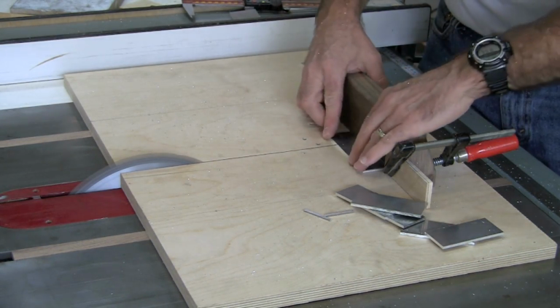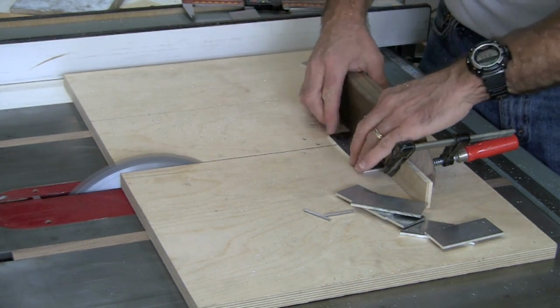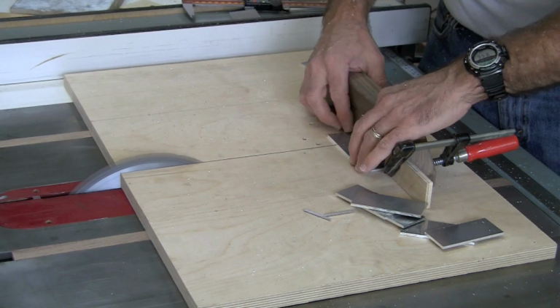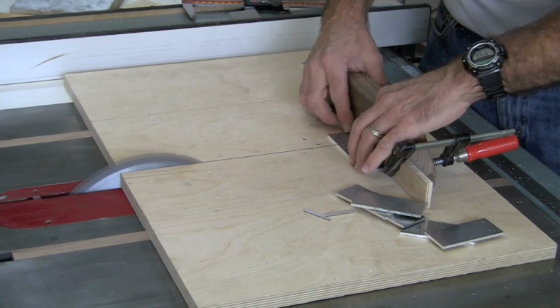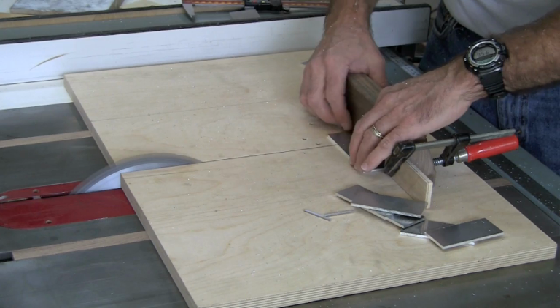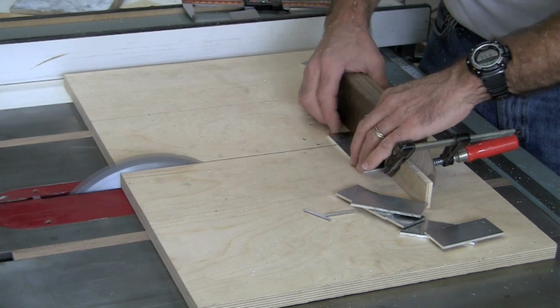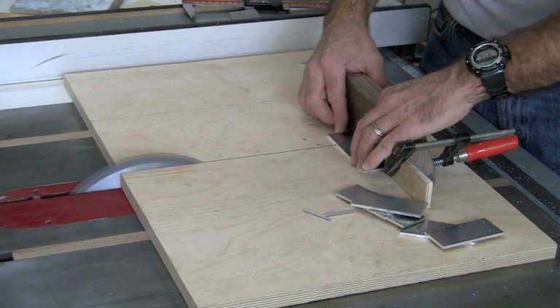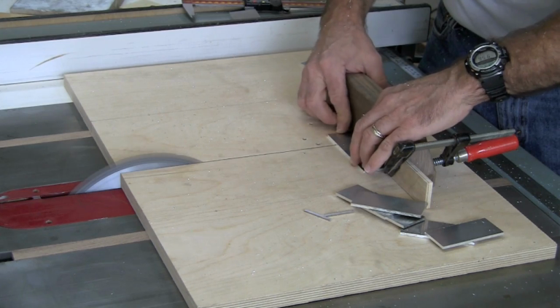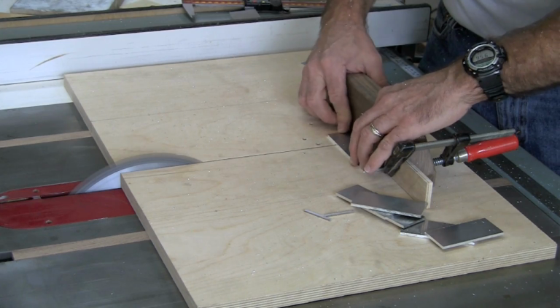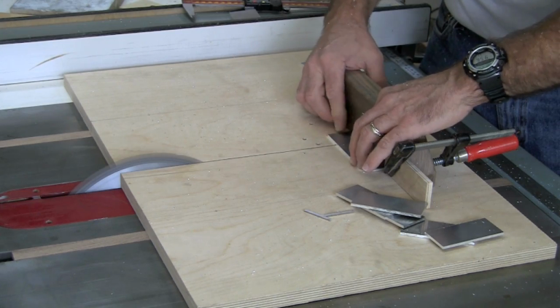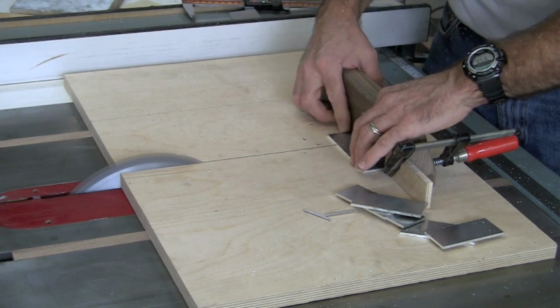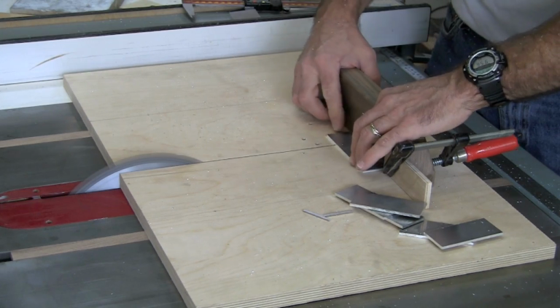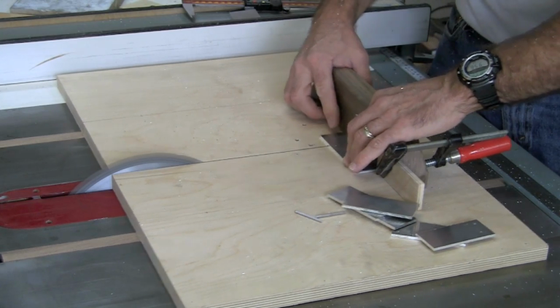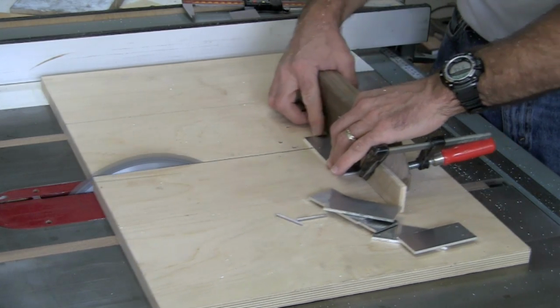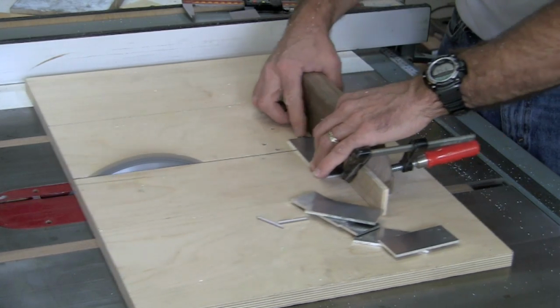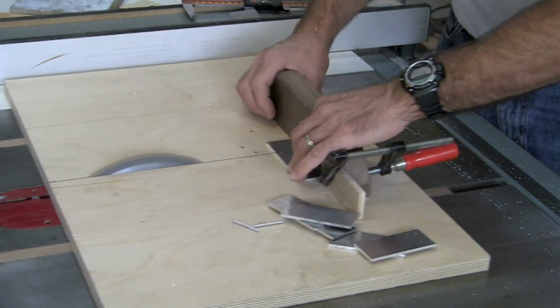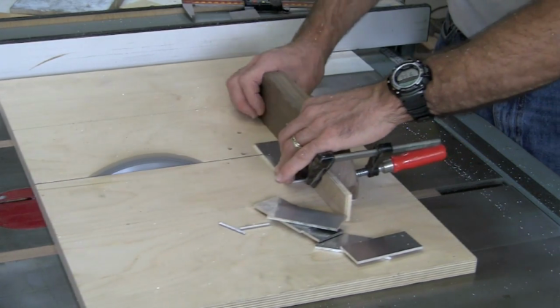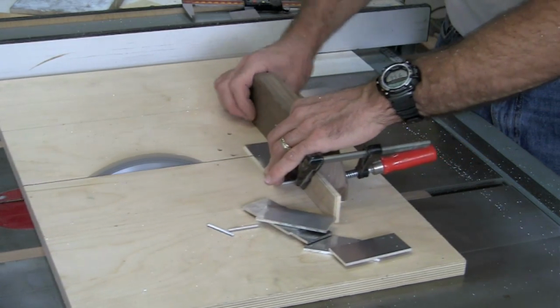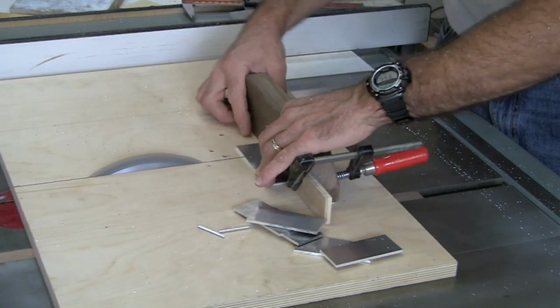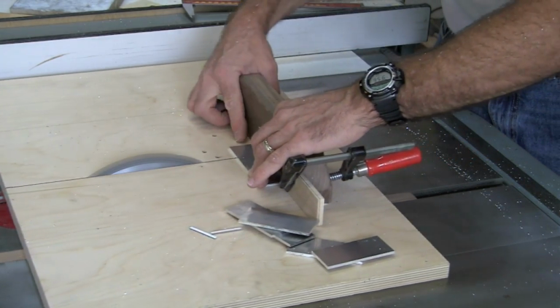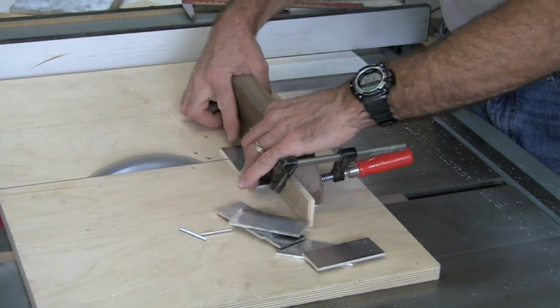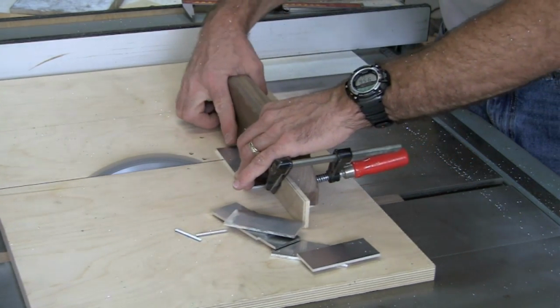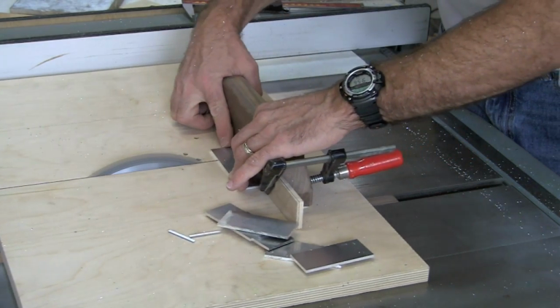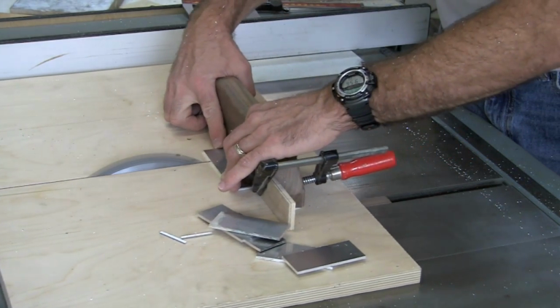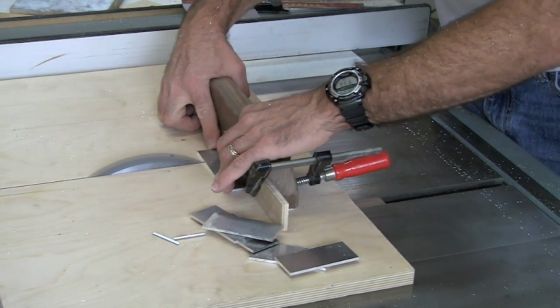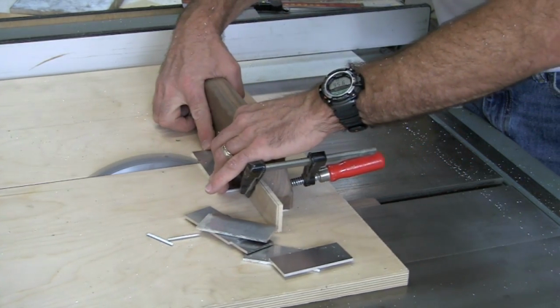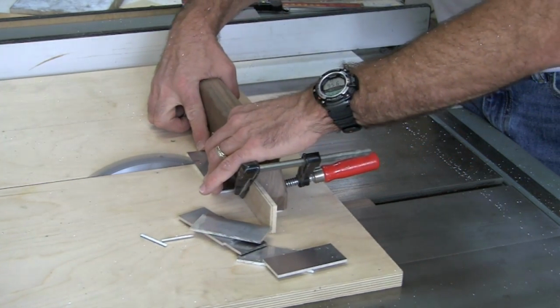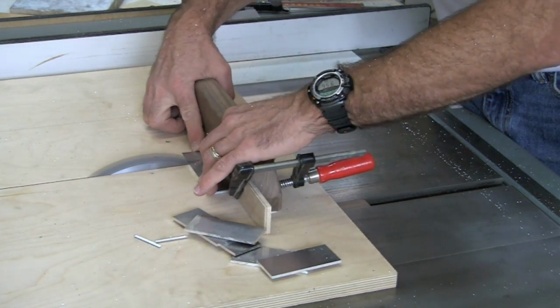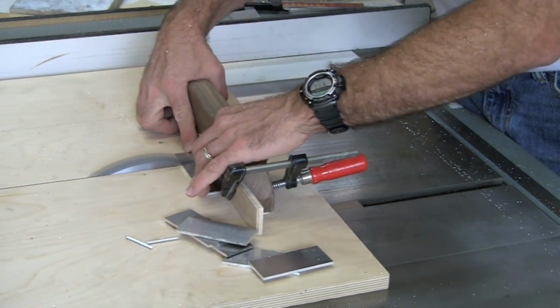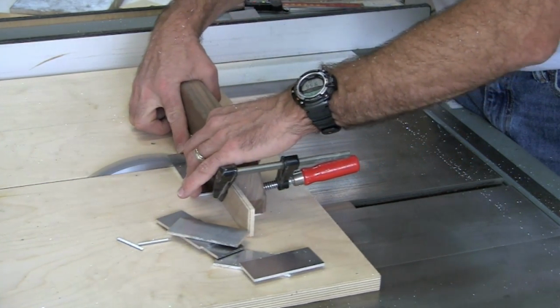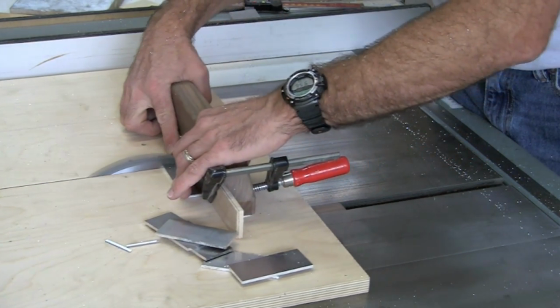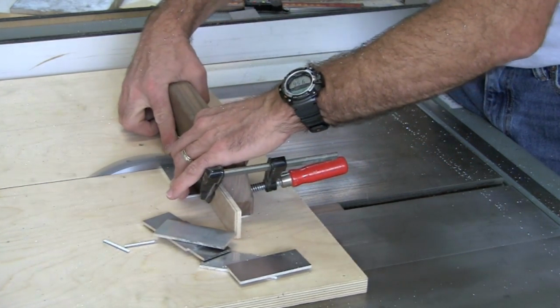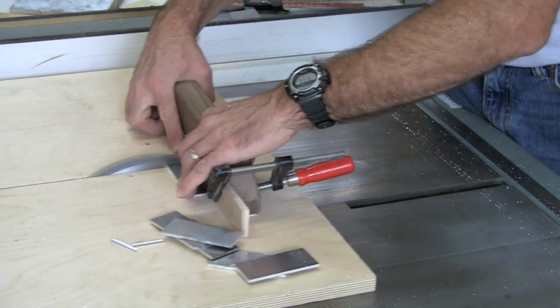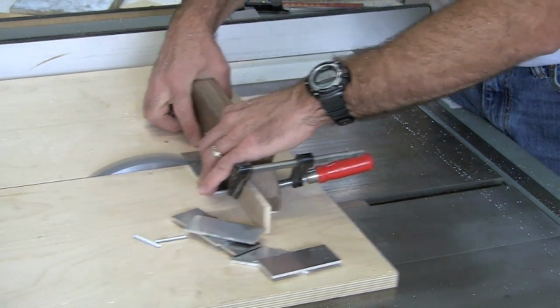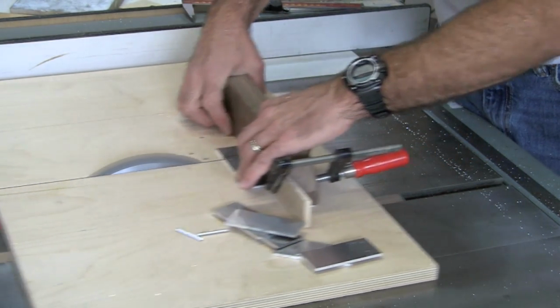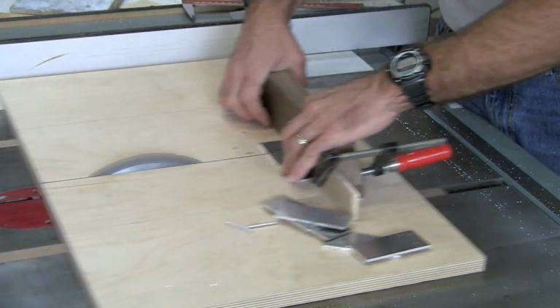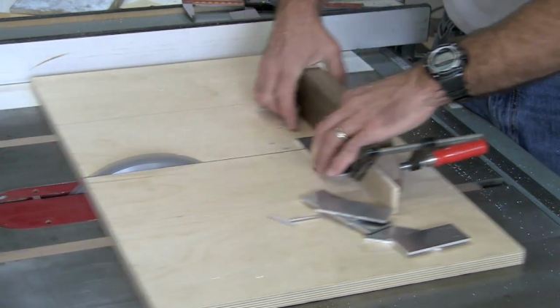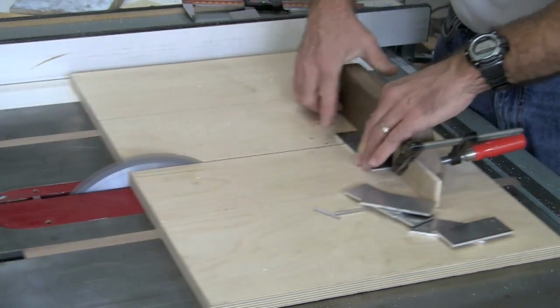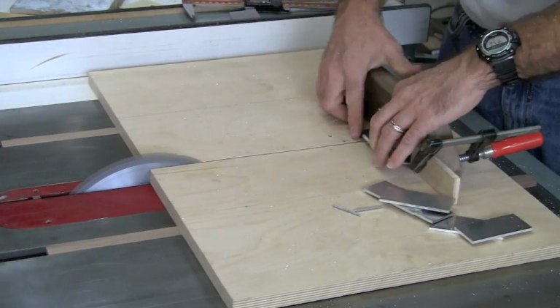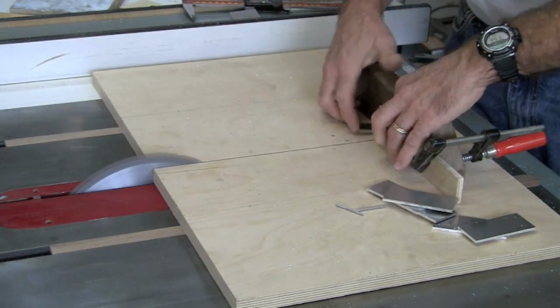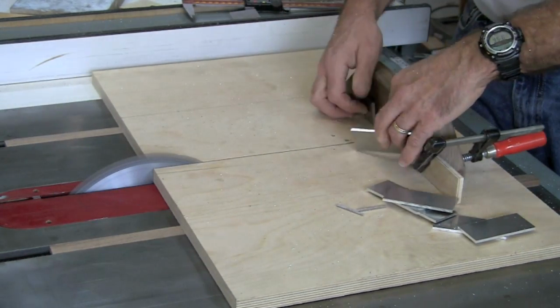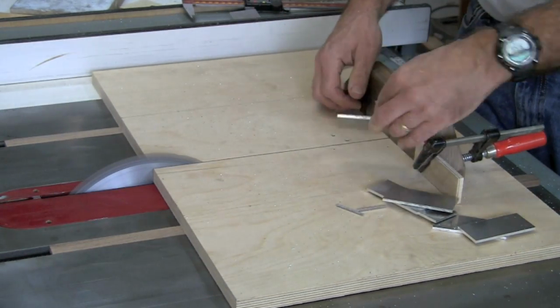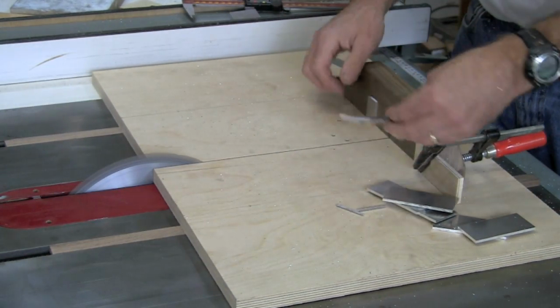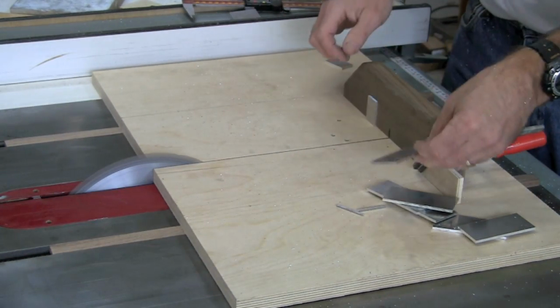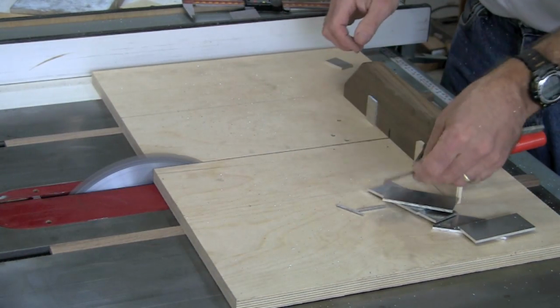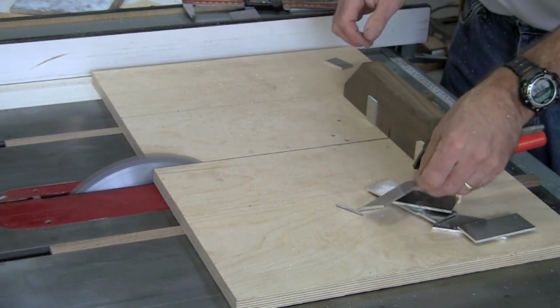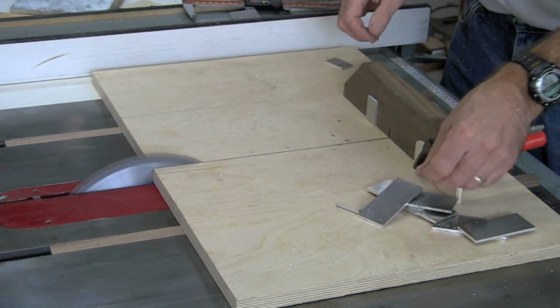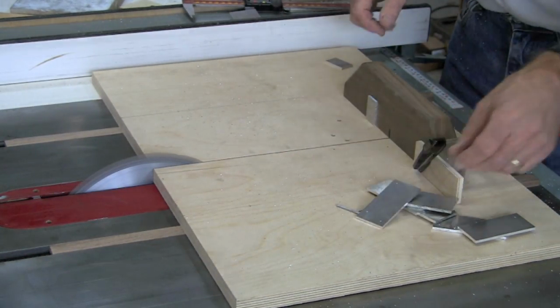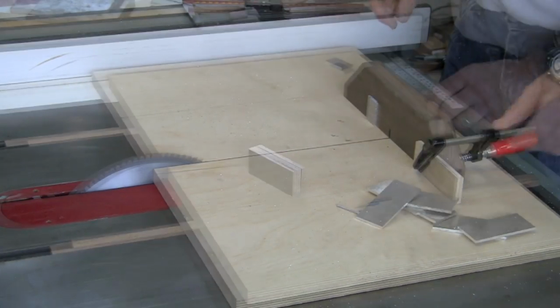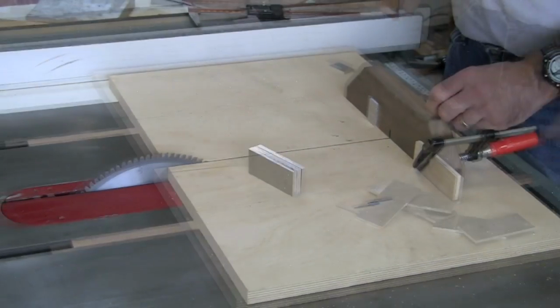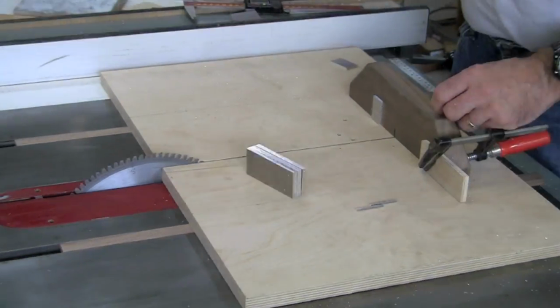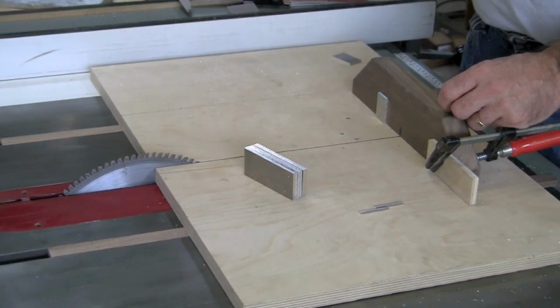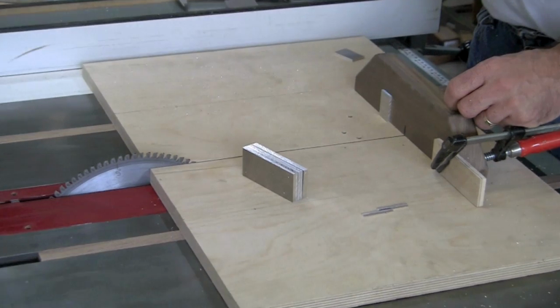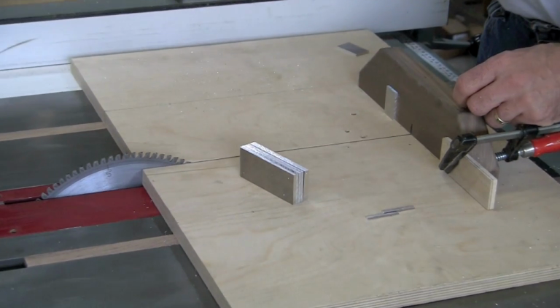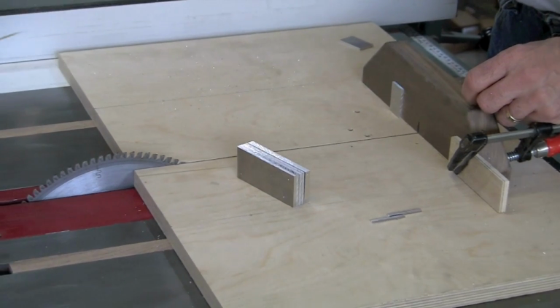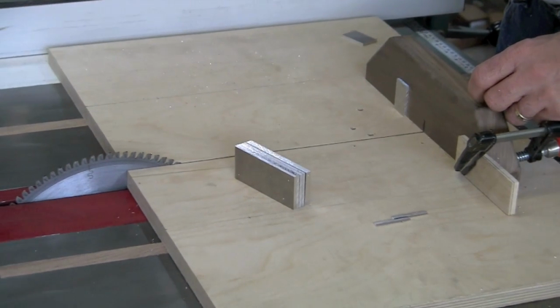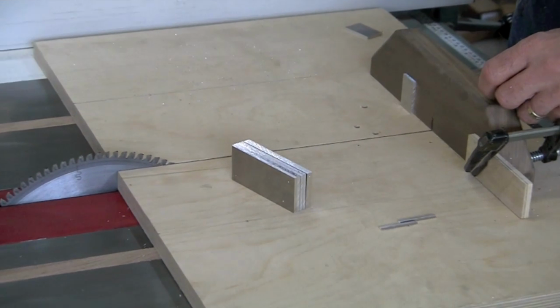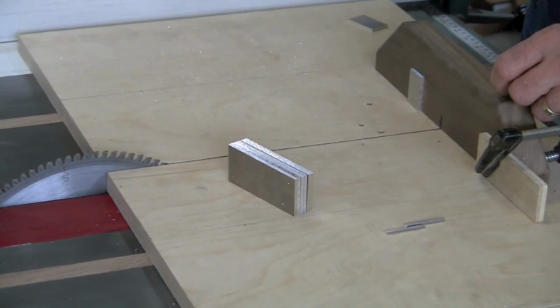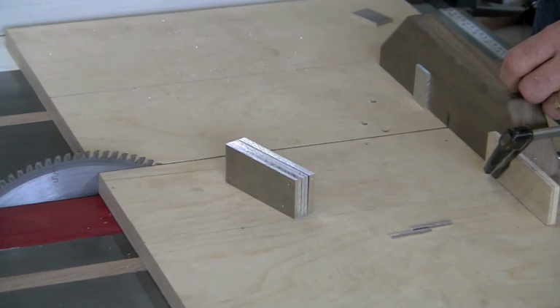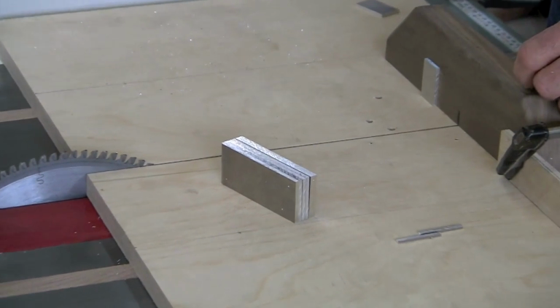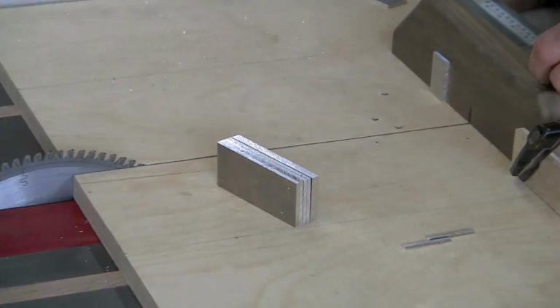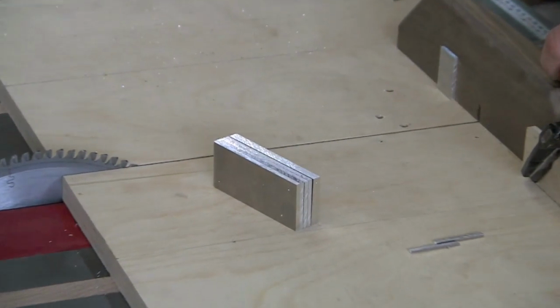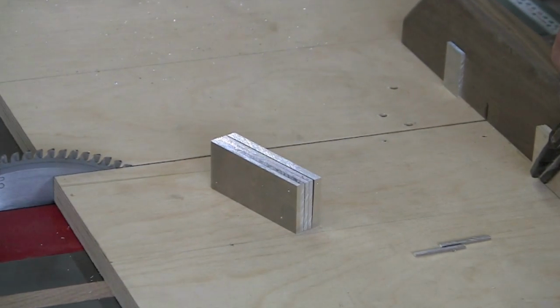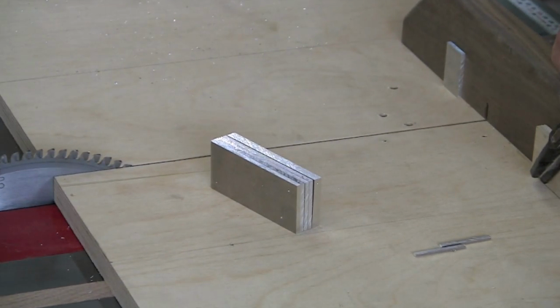I made two sets of blanks so I could drill one set on the drill press to demonstrate that technique, and the other set on the milling machine.